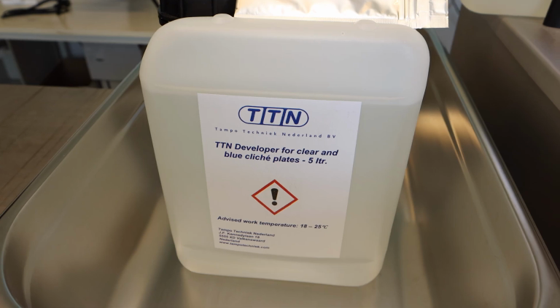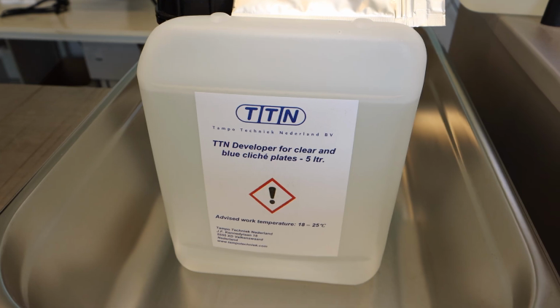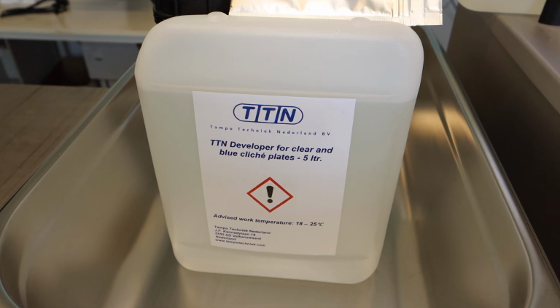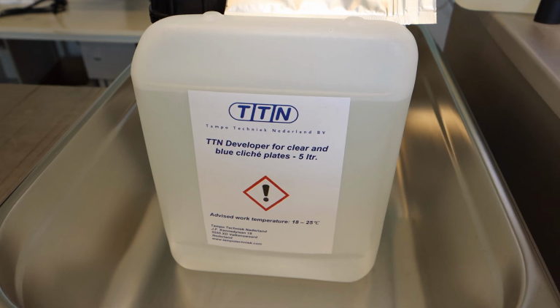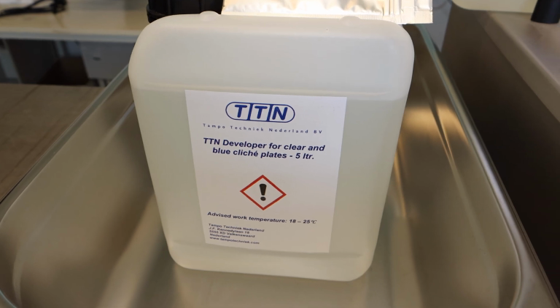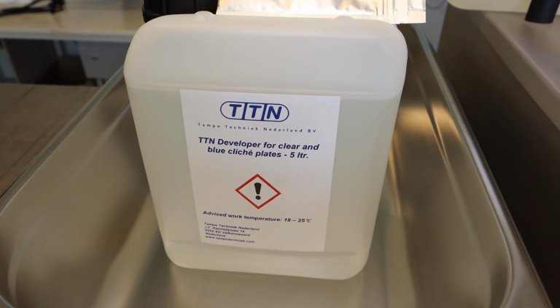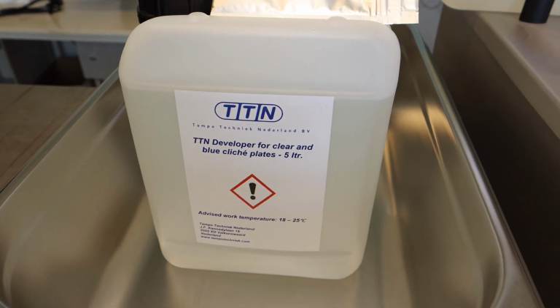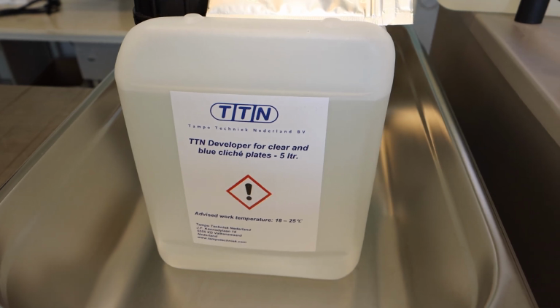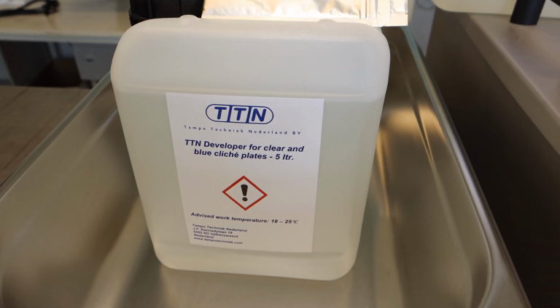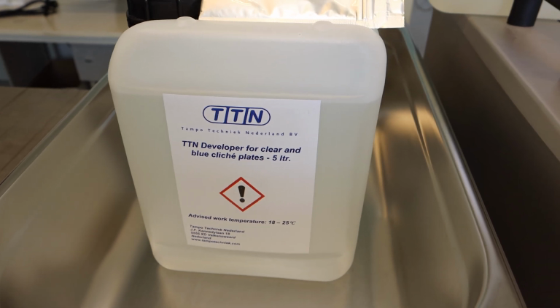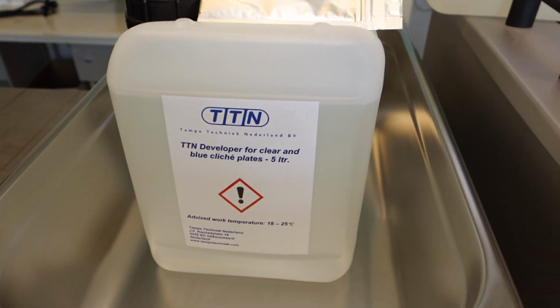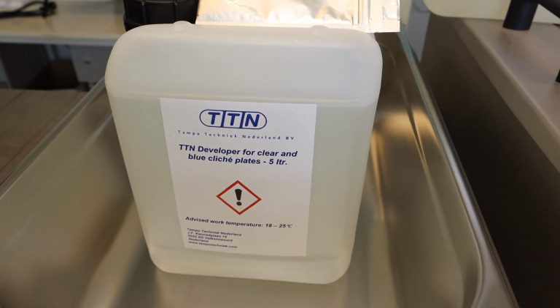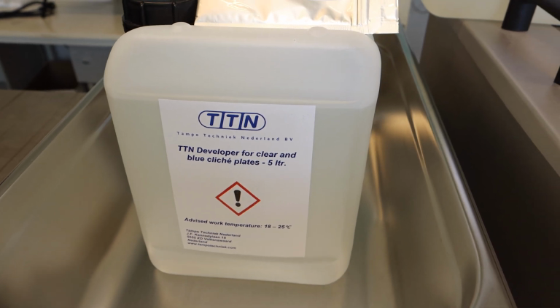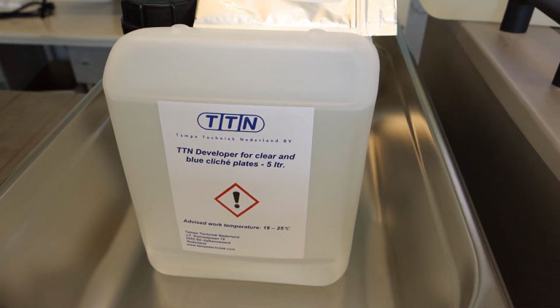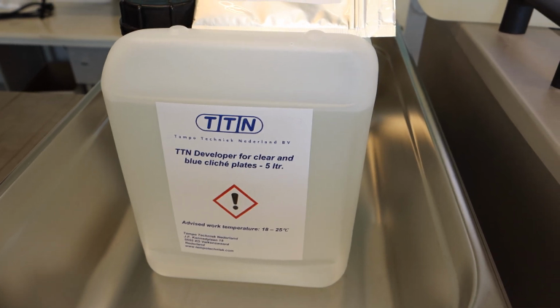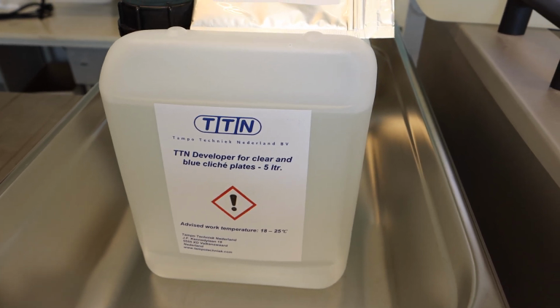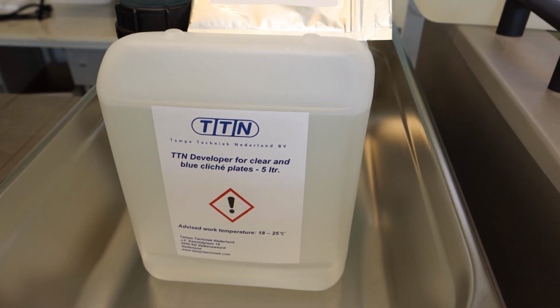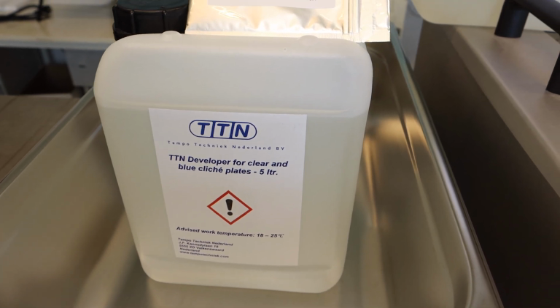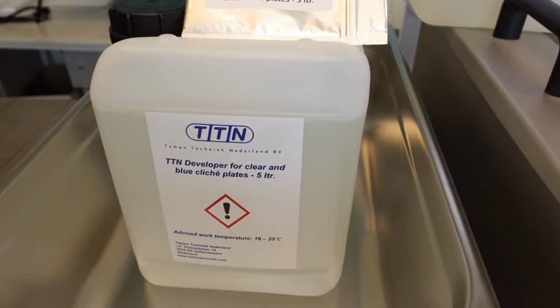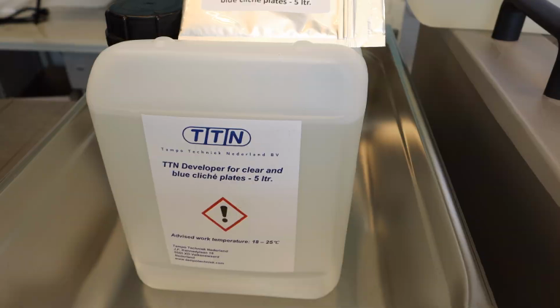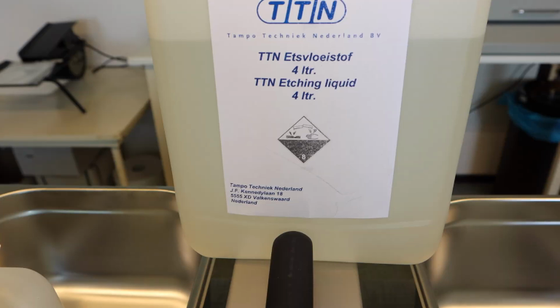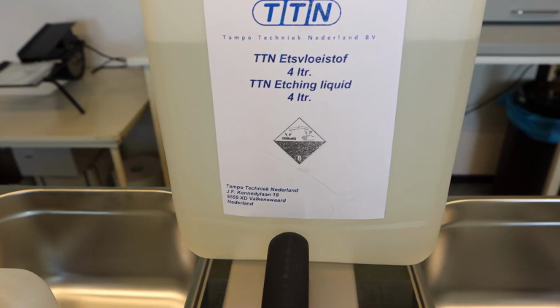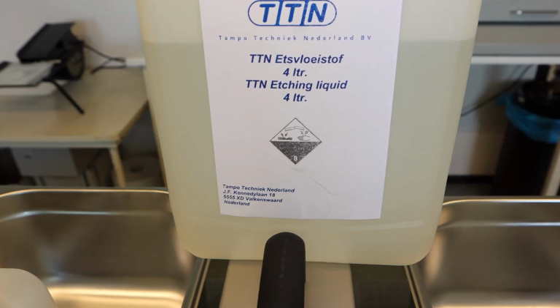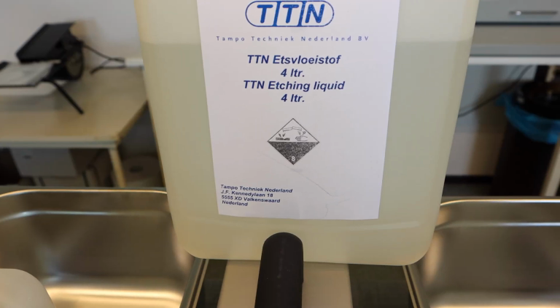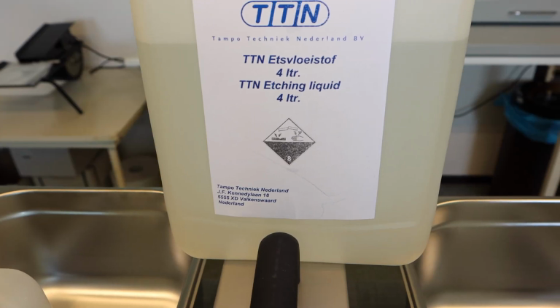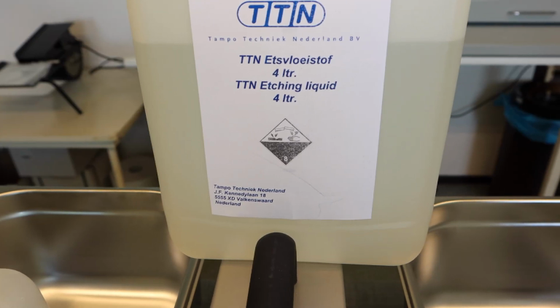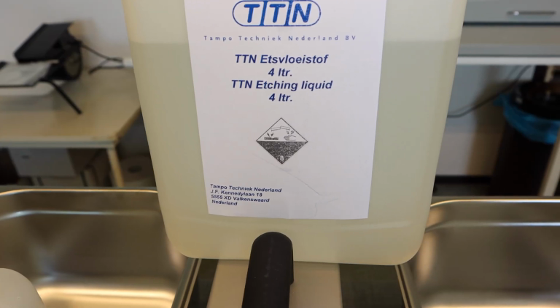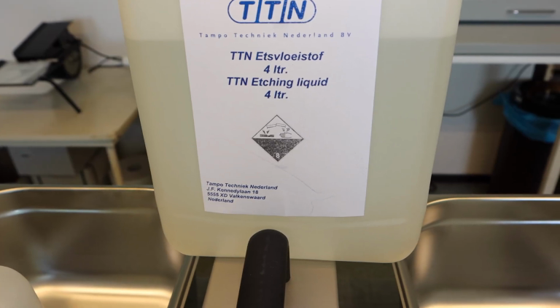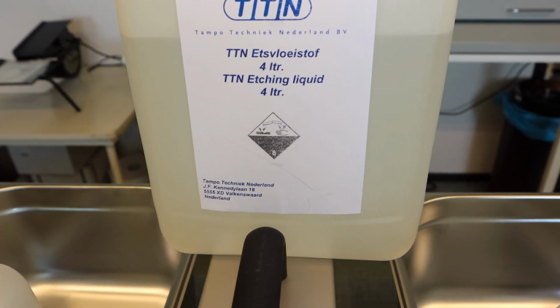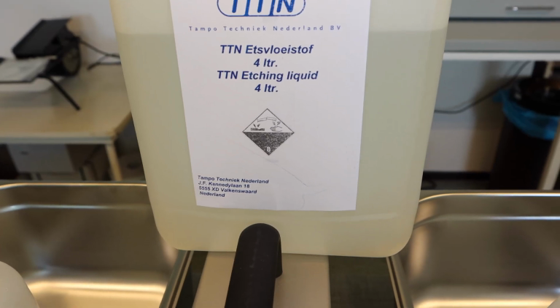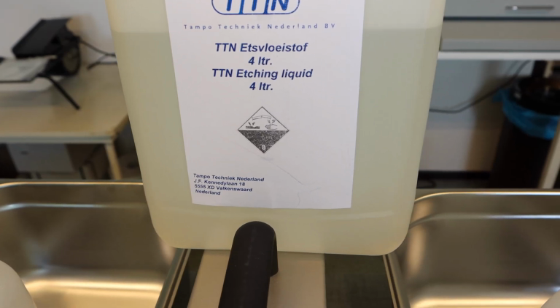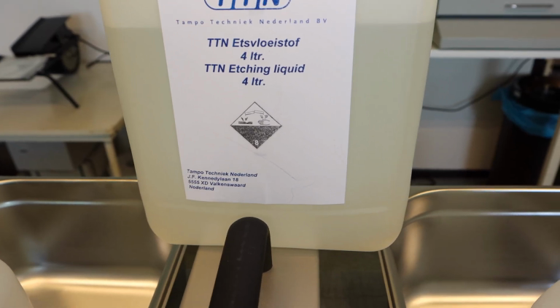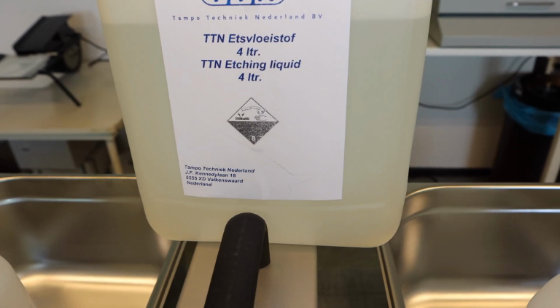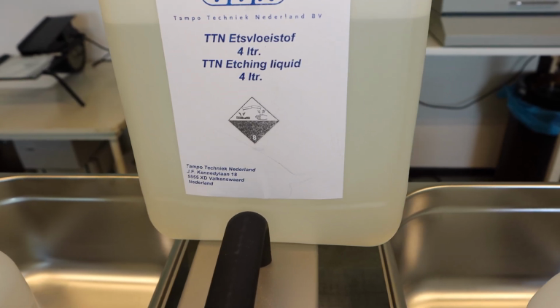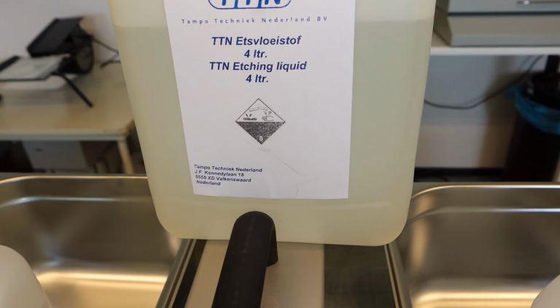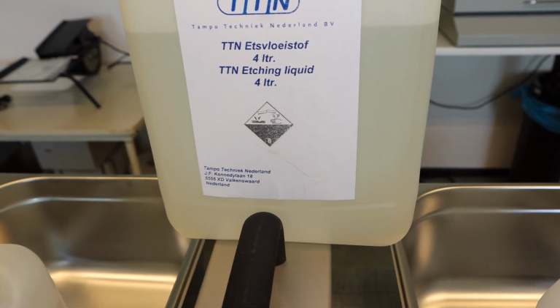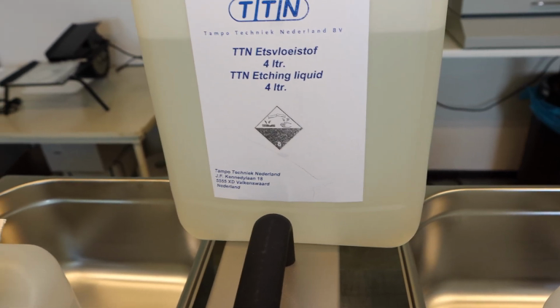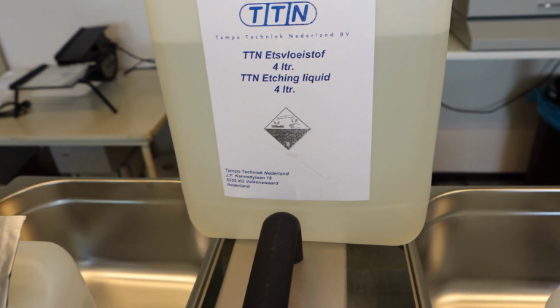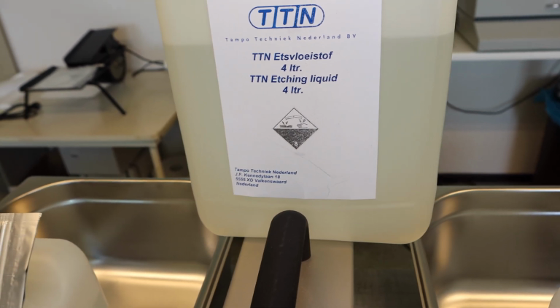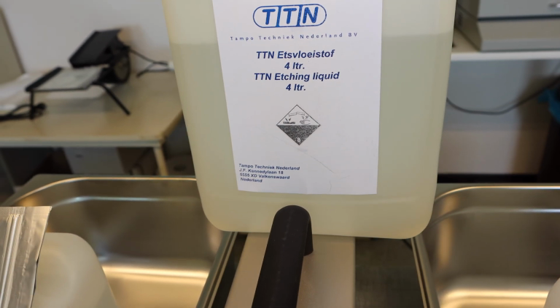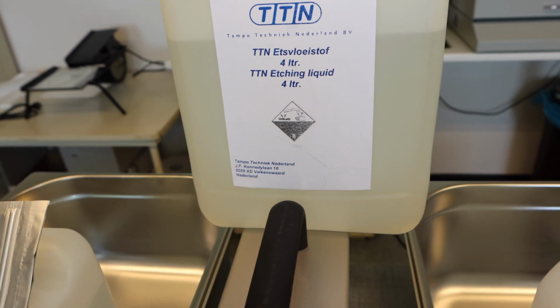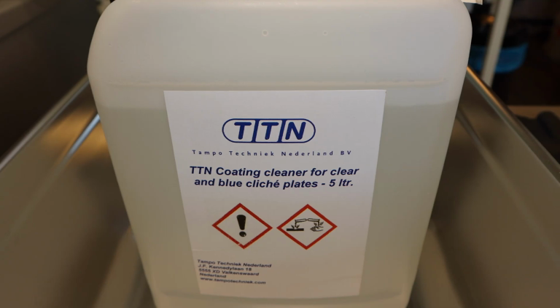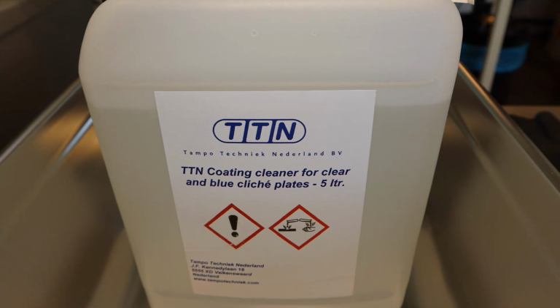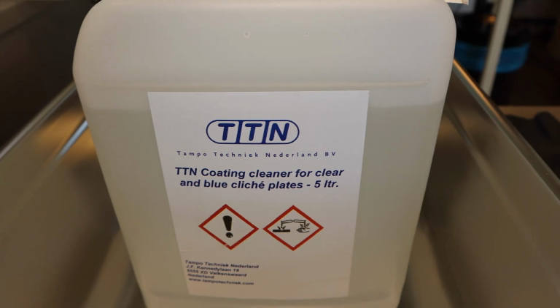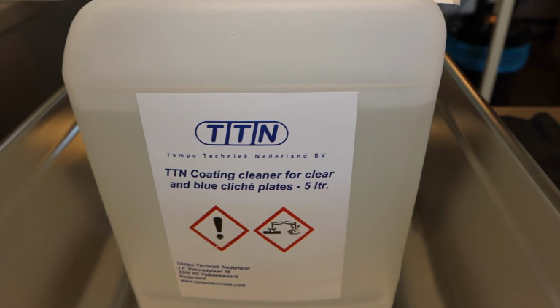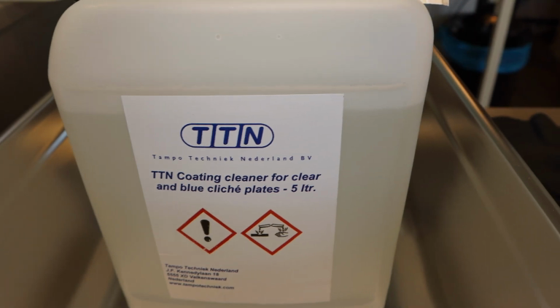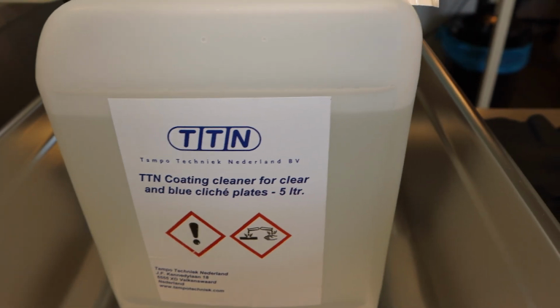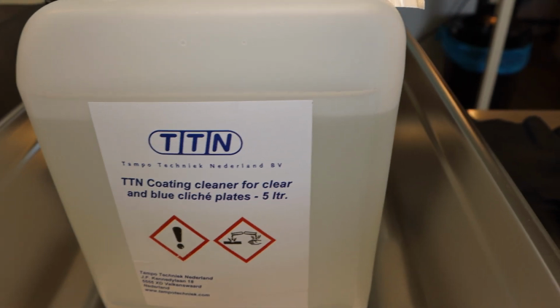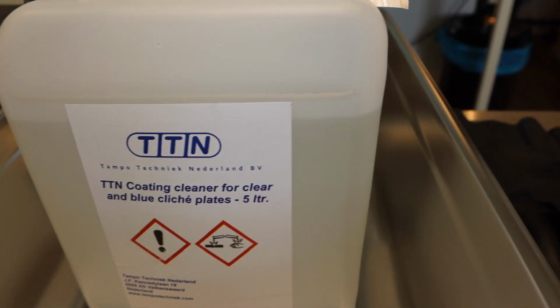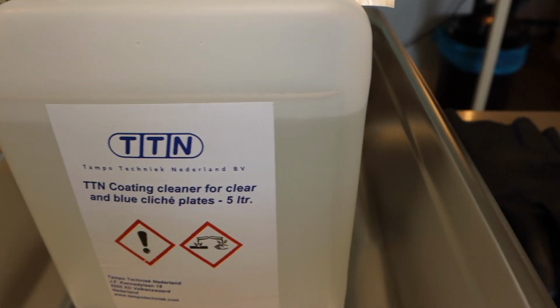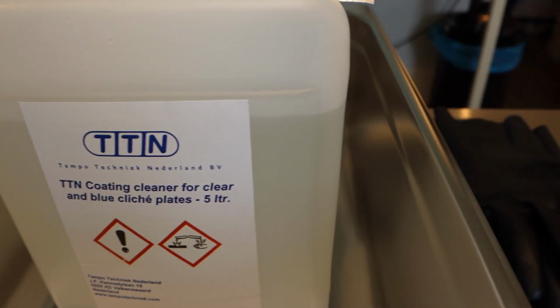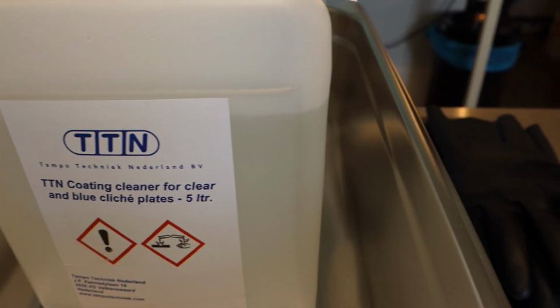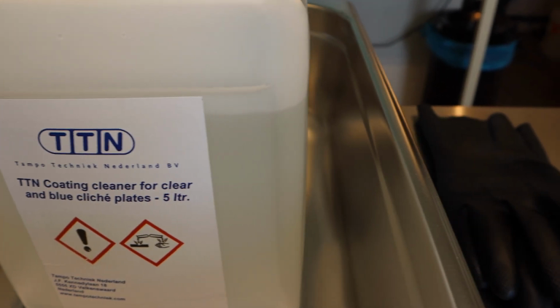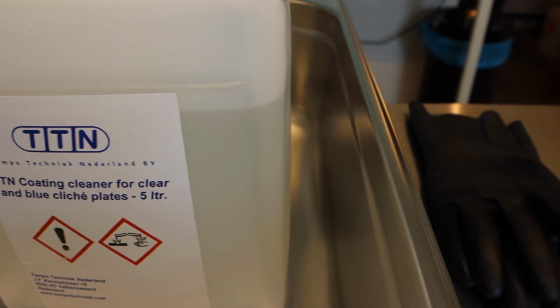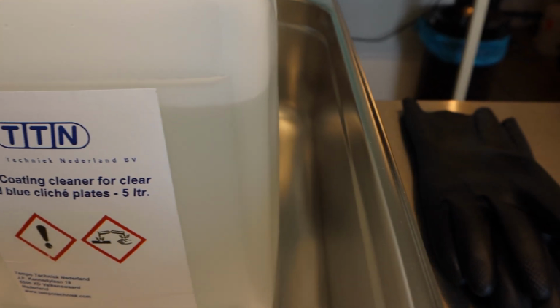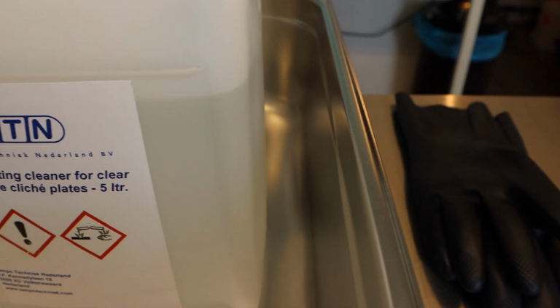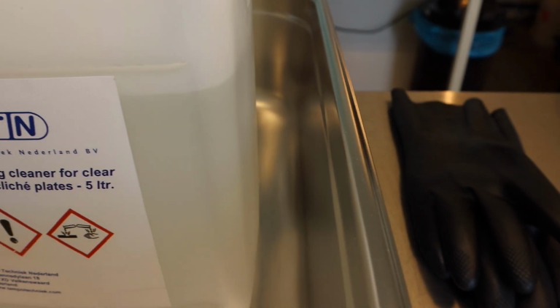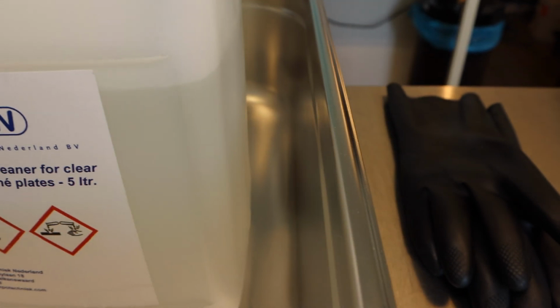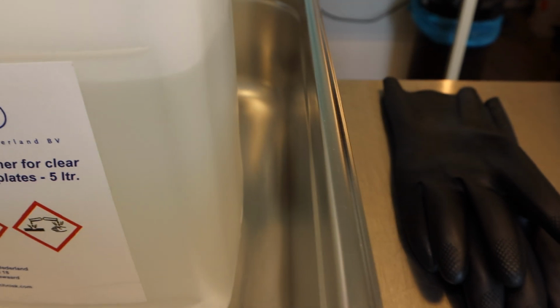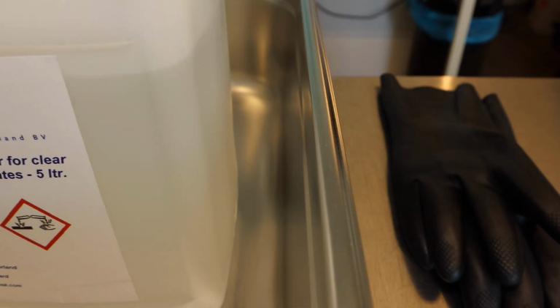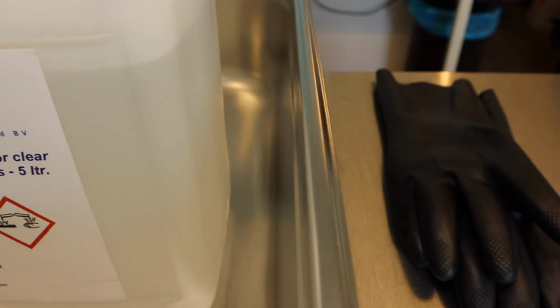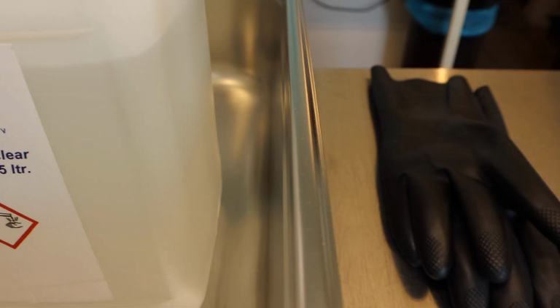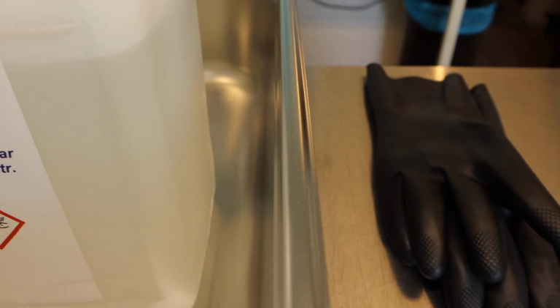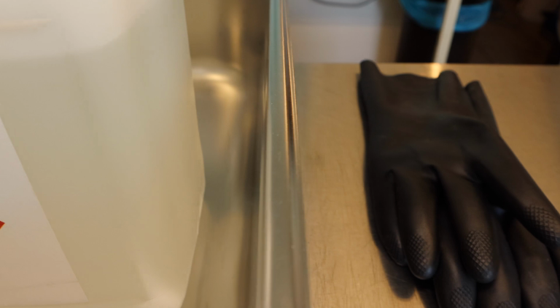To start with, you will need plate developer, etching liquid, cleaner, three stainless wash bins, and a pair of rubber gloves.